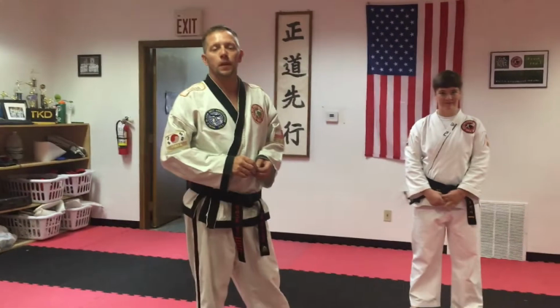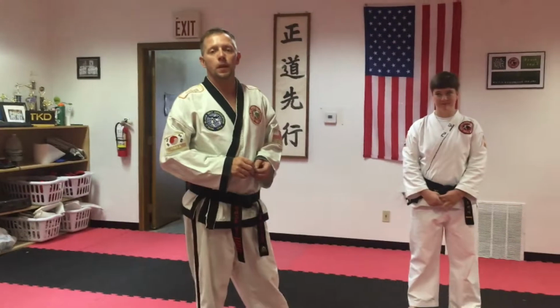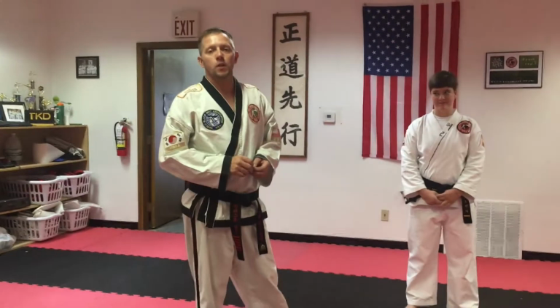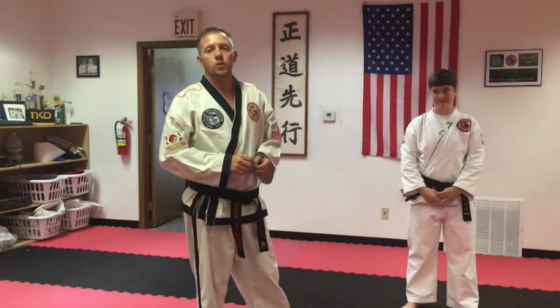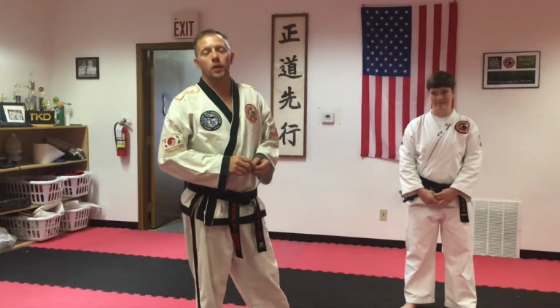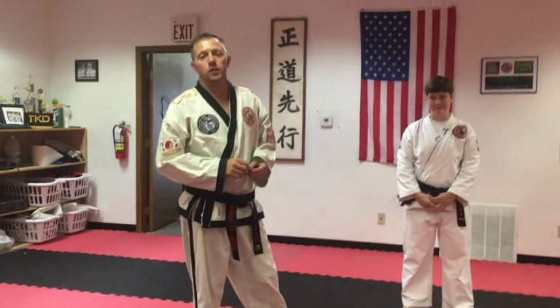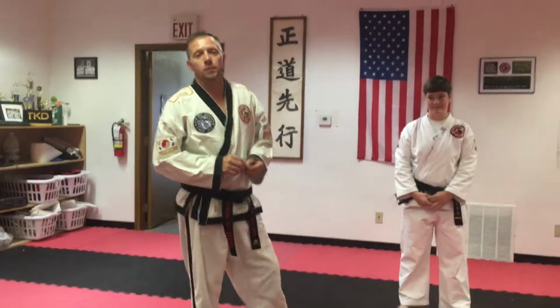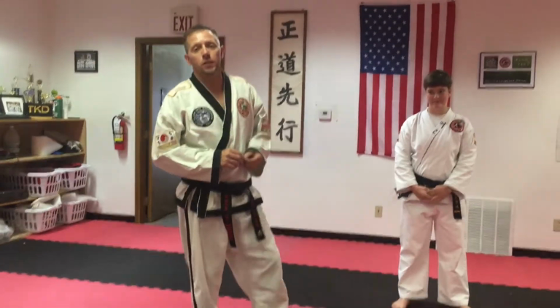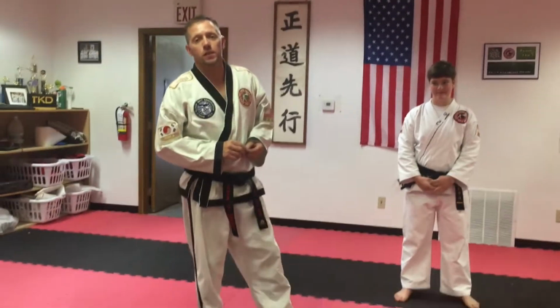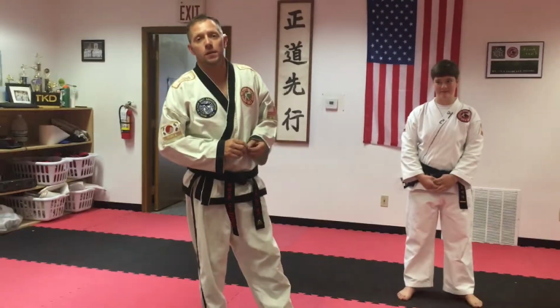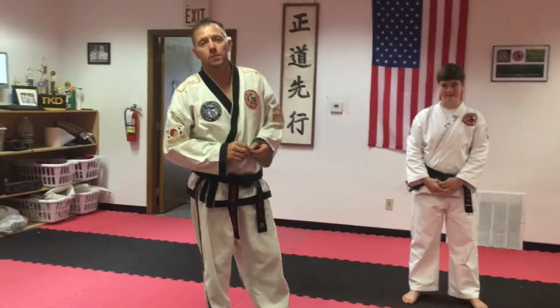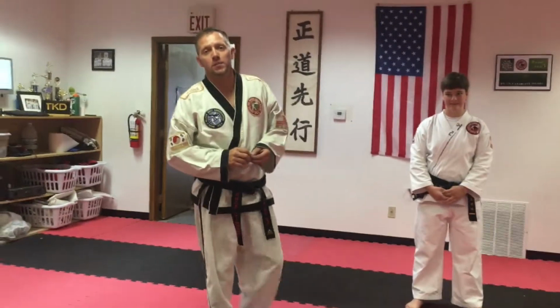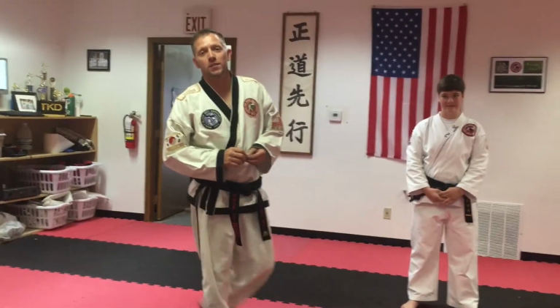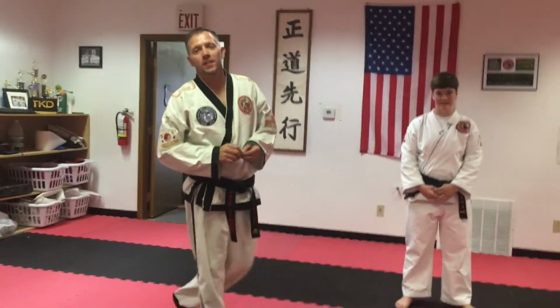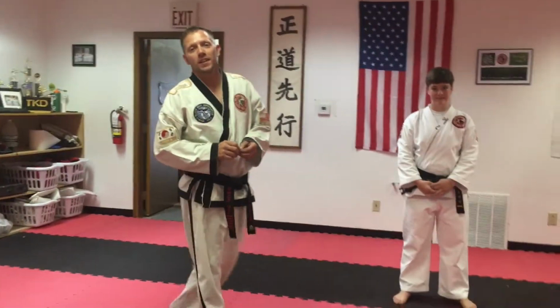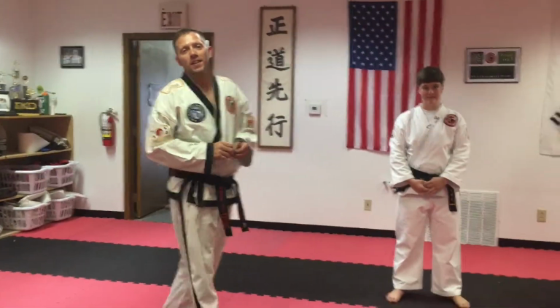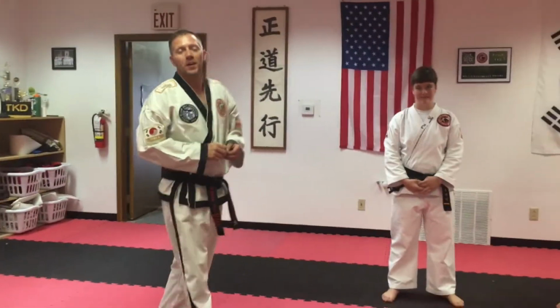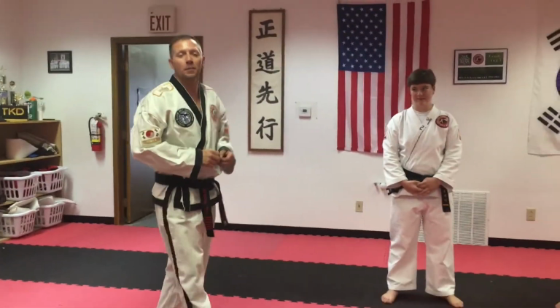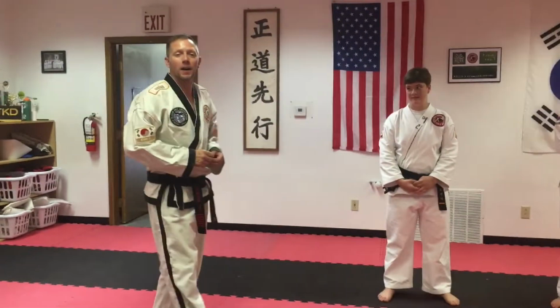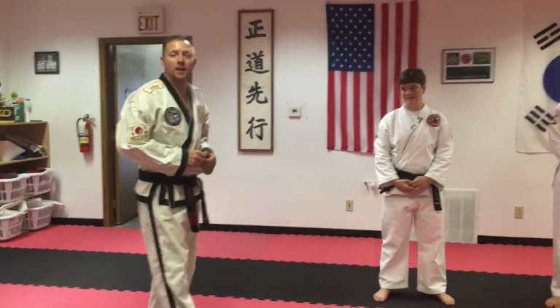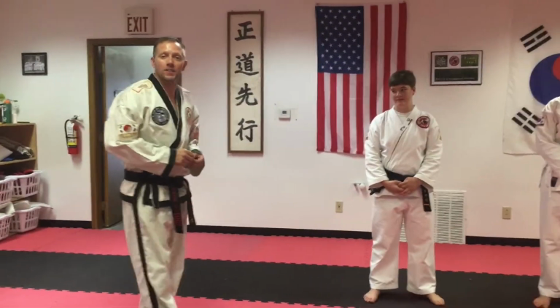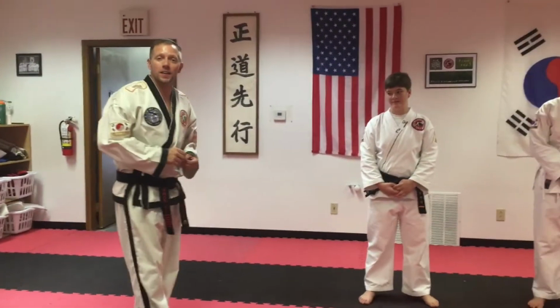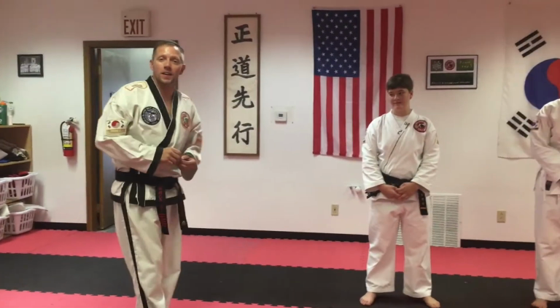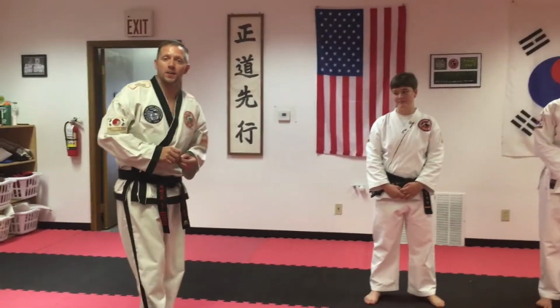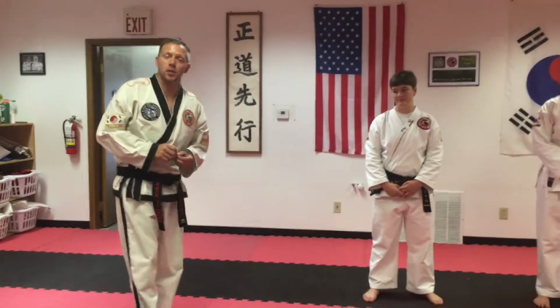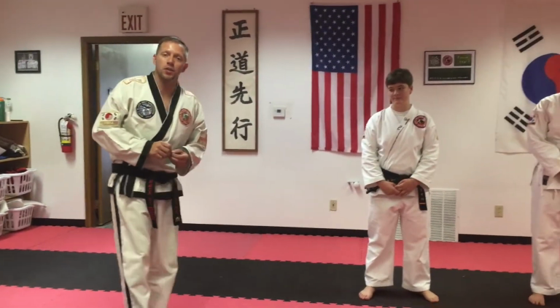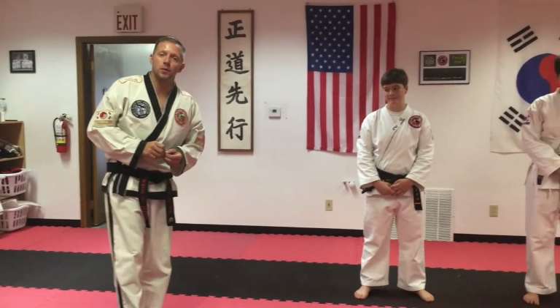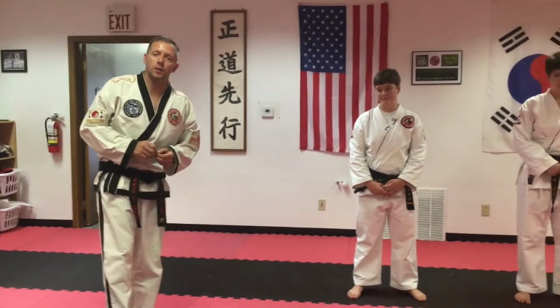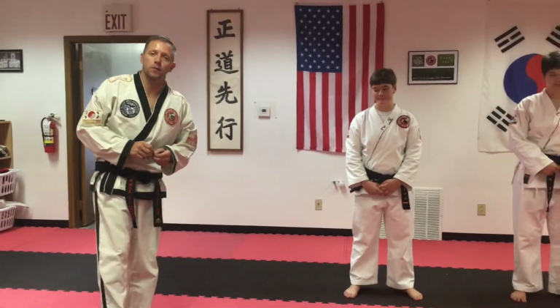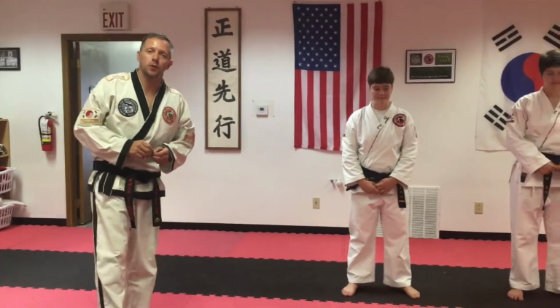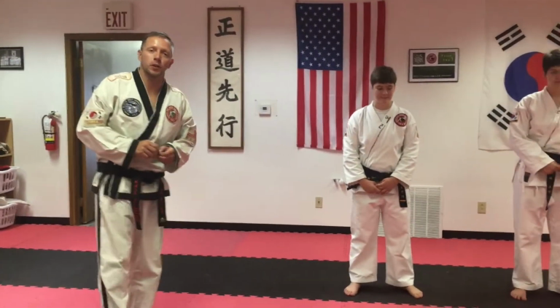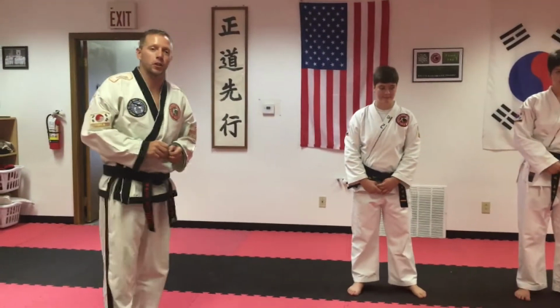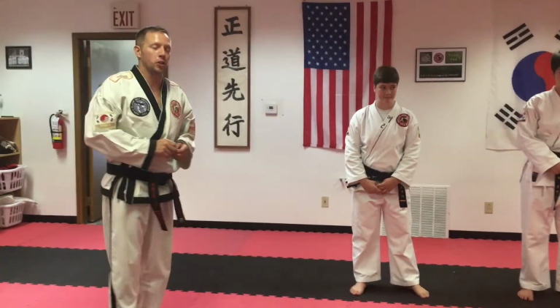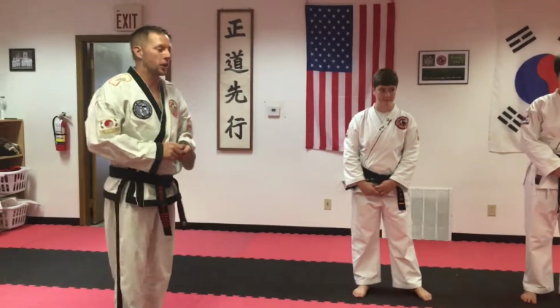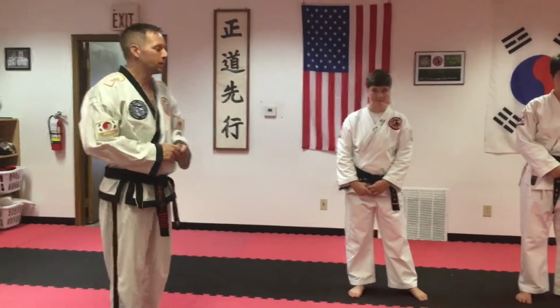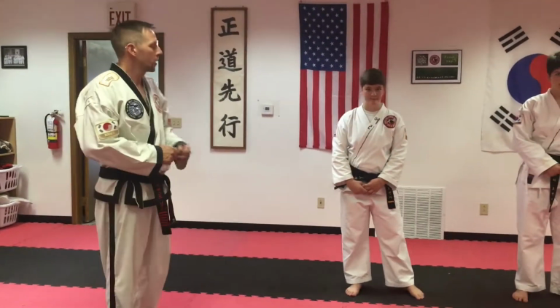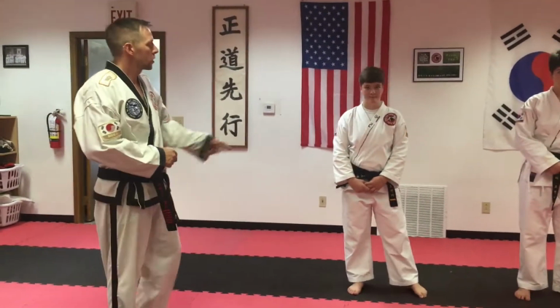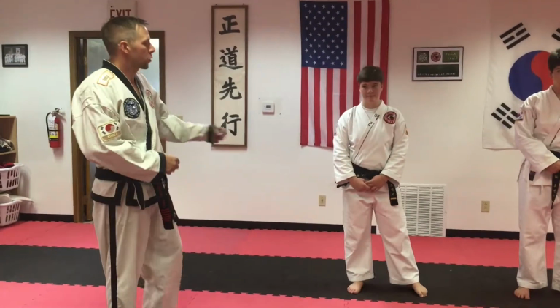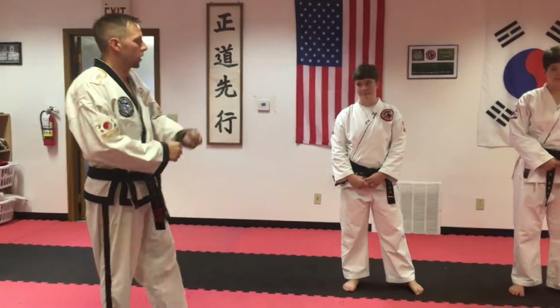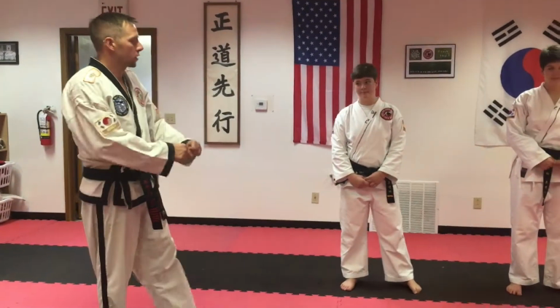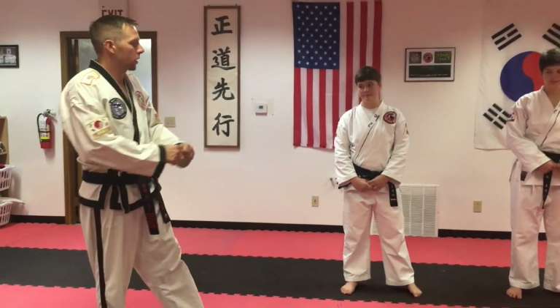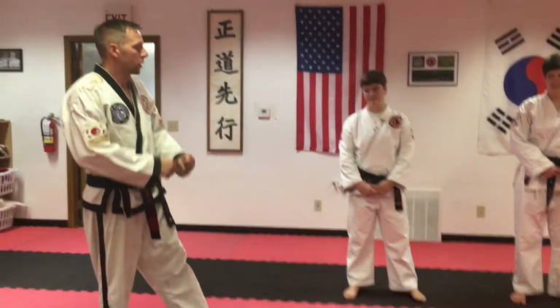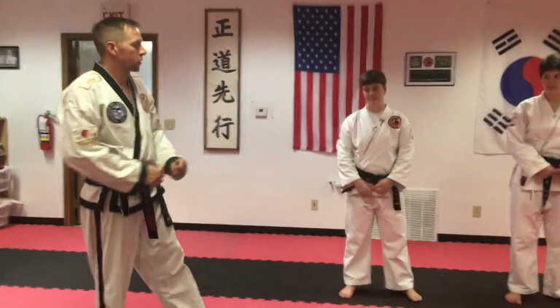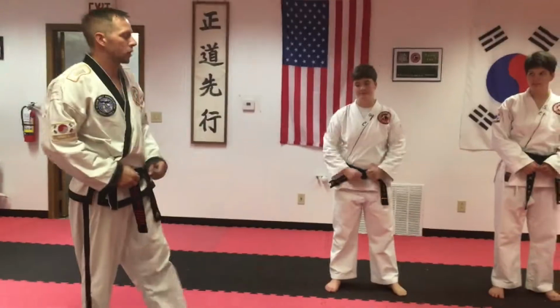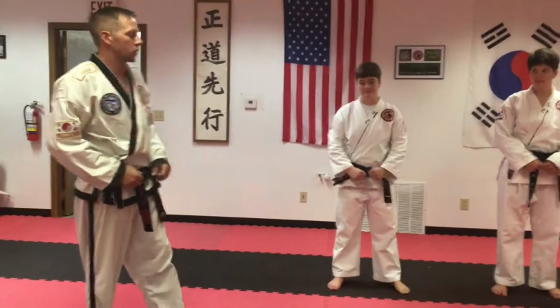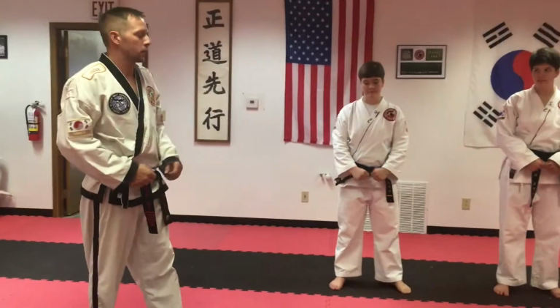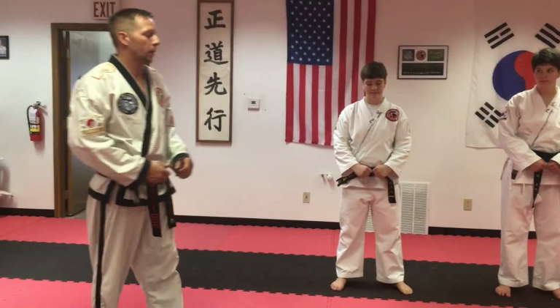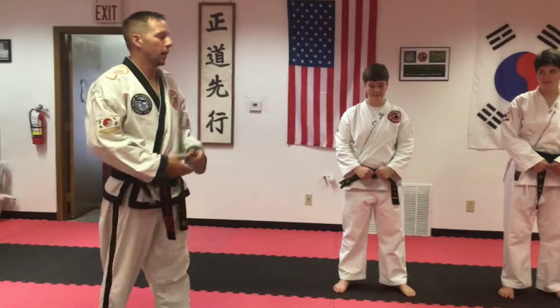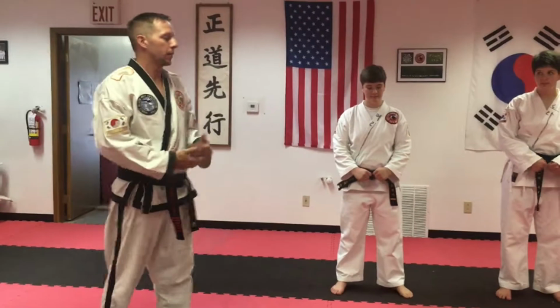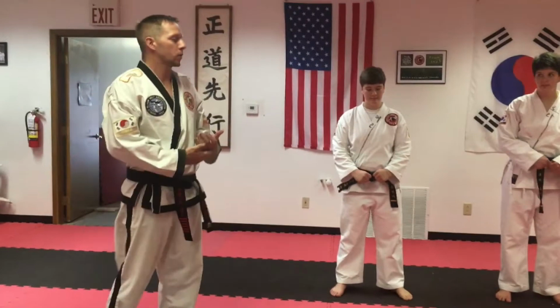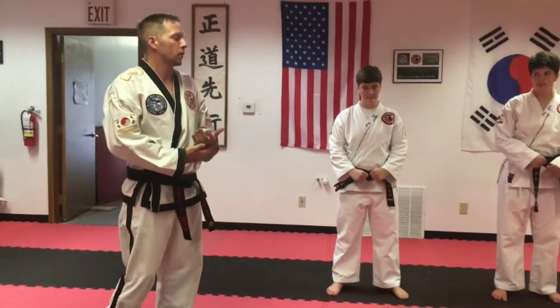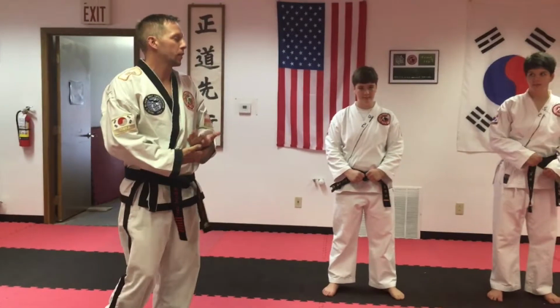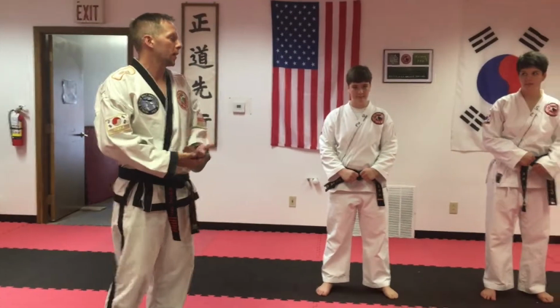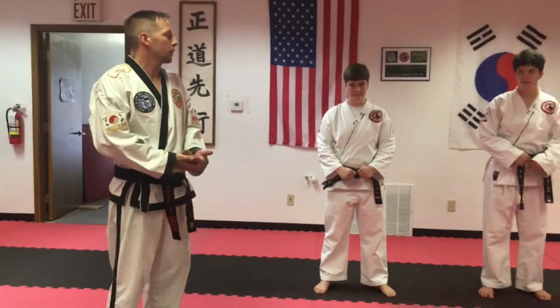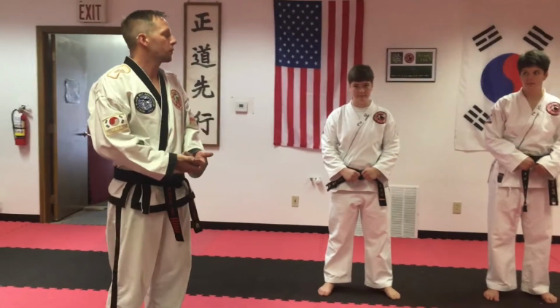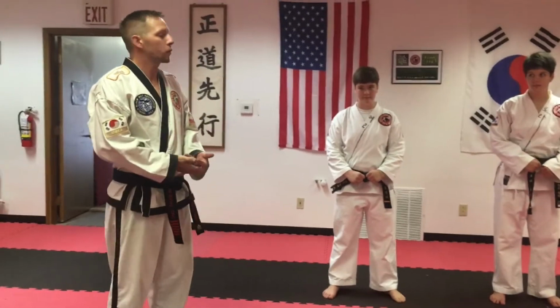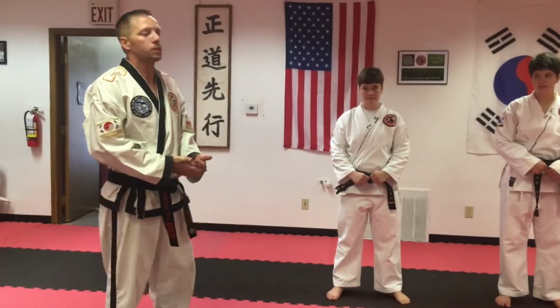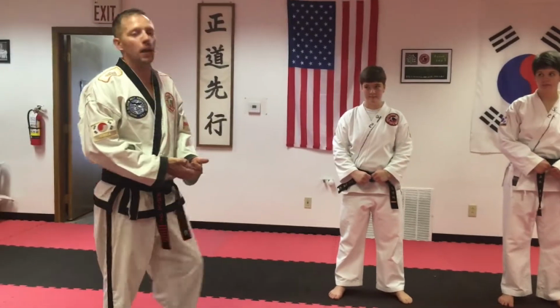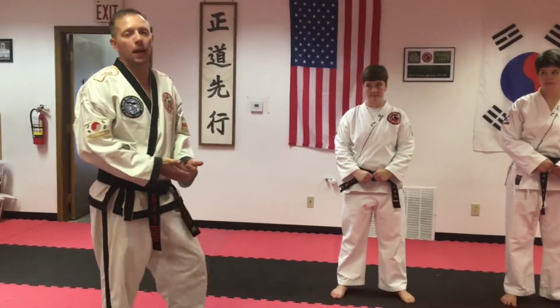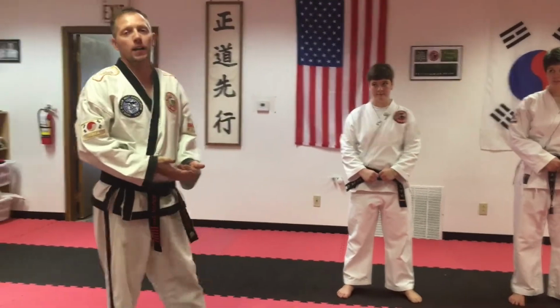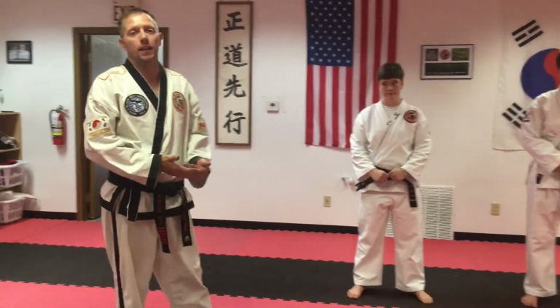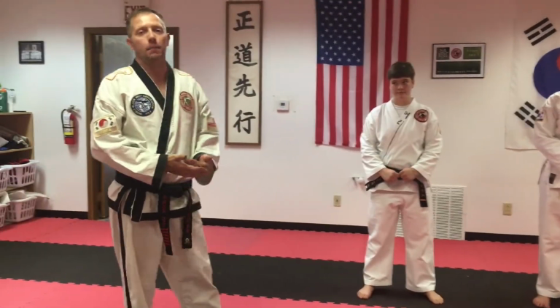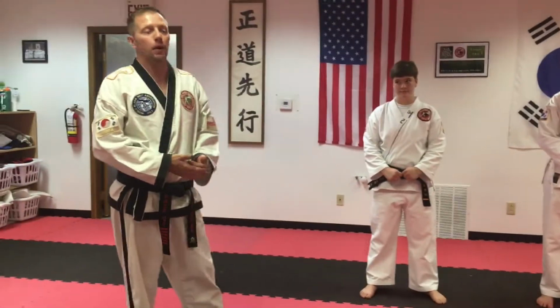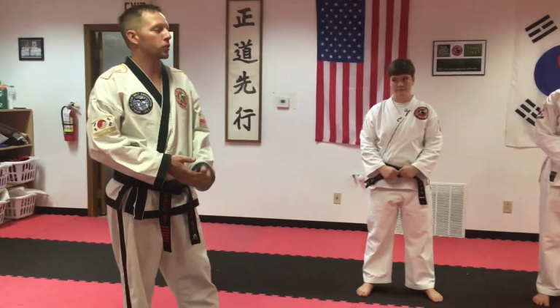So here are some good tips about Chun Ji when you're first on Chun Ji. So when it starts, it starts with a block. First block and then punch.